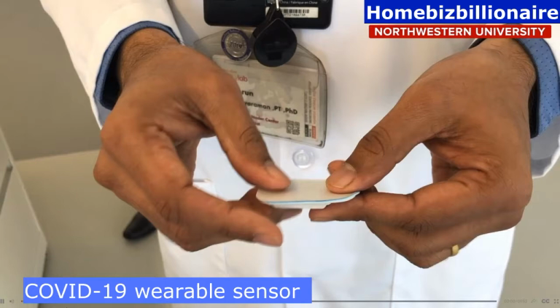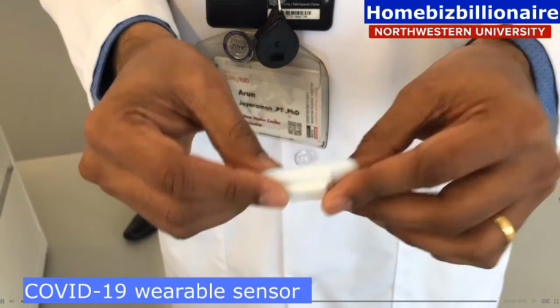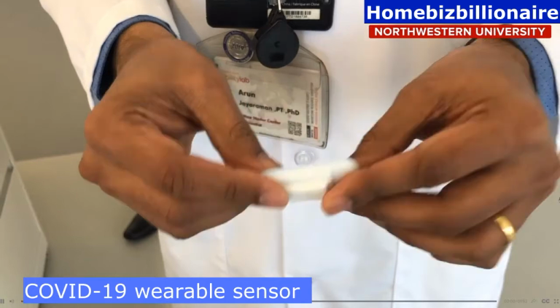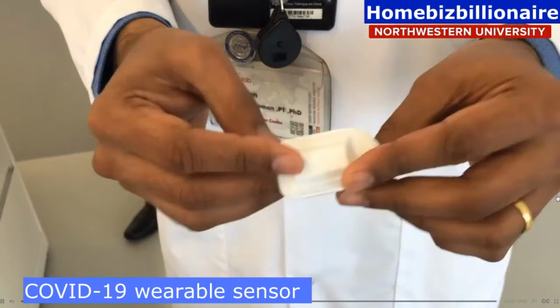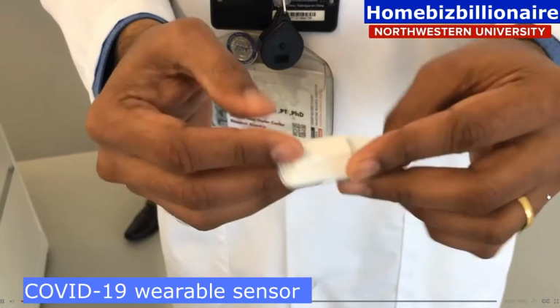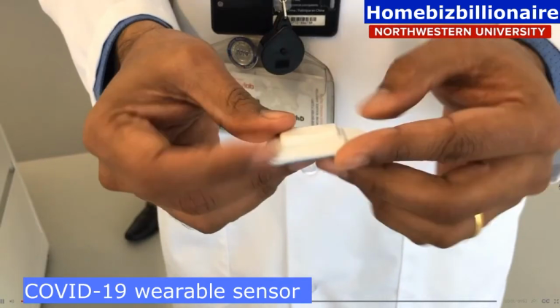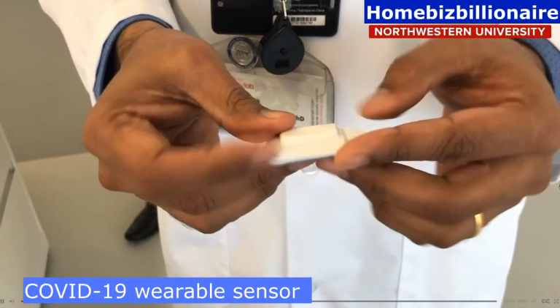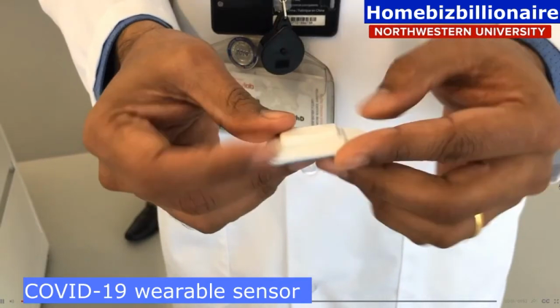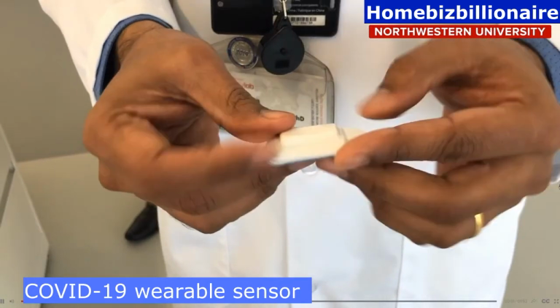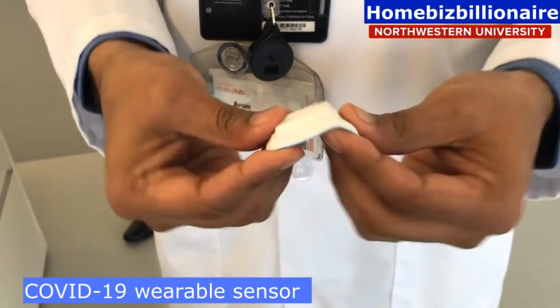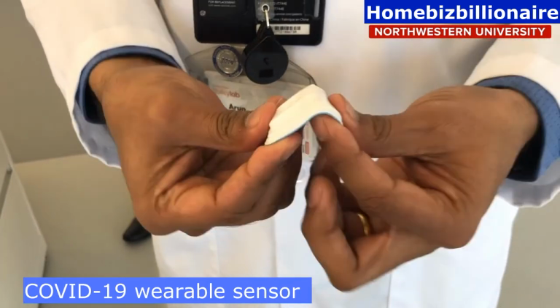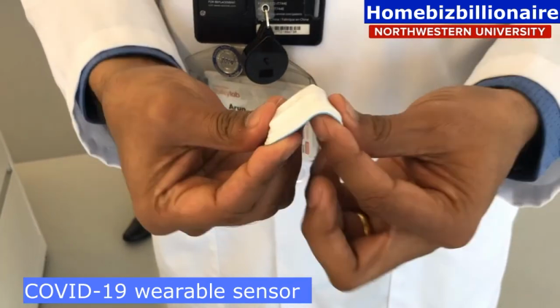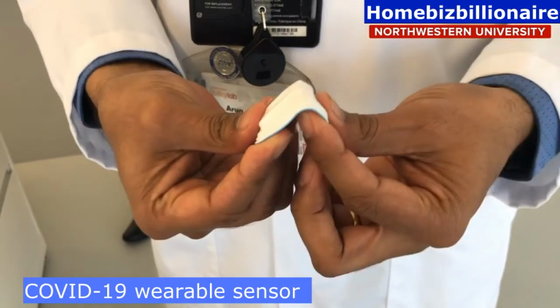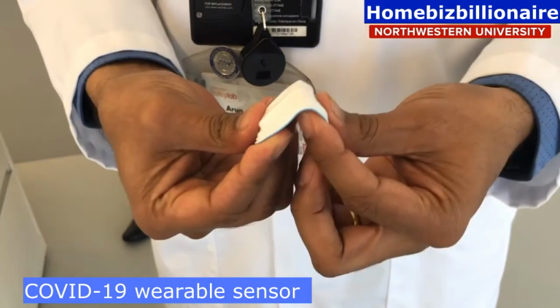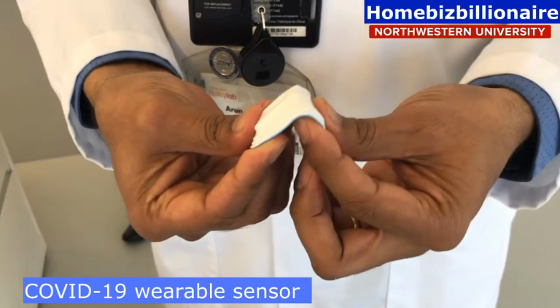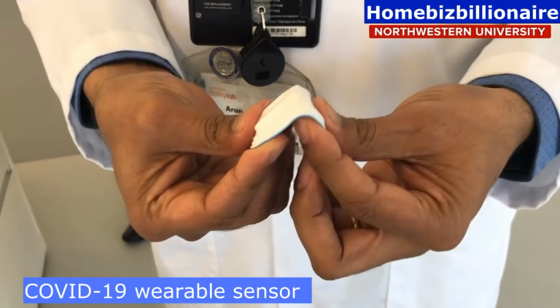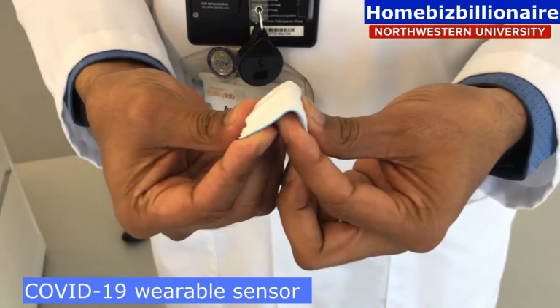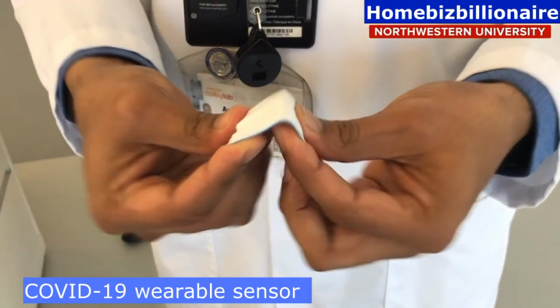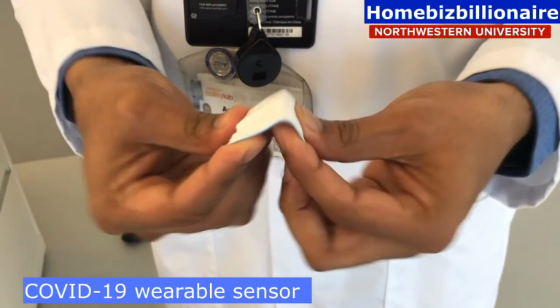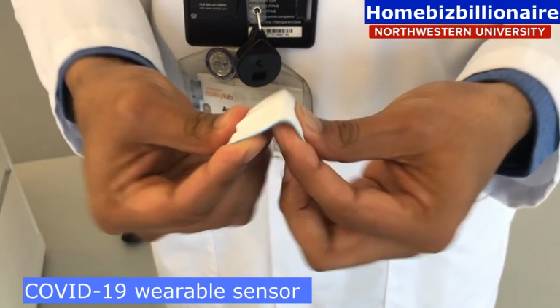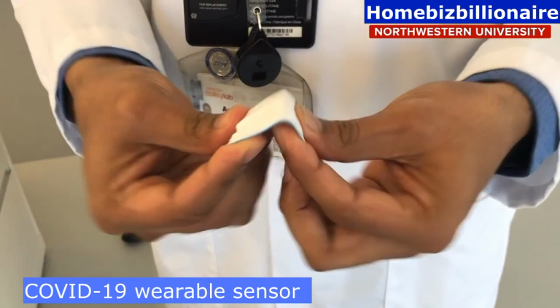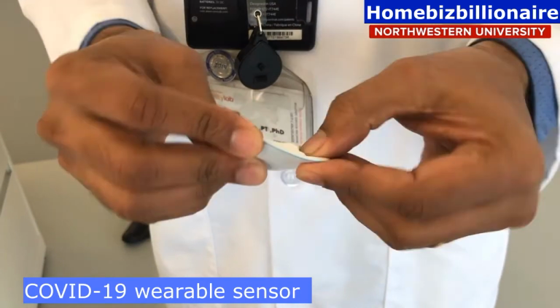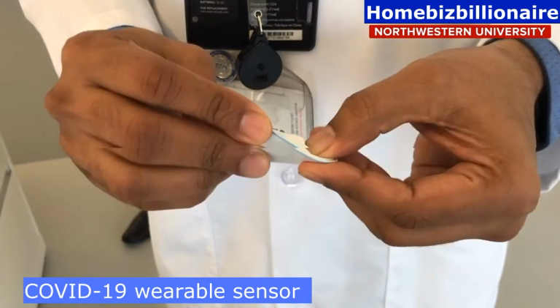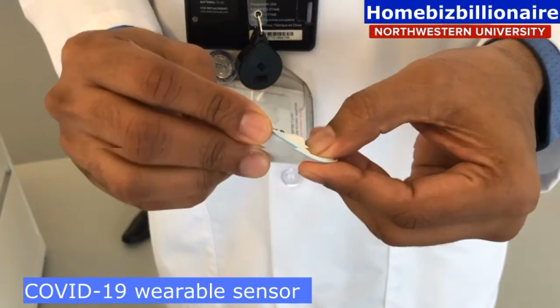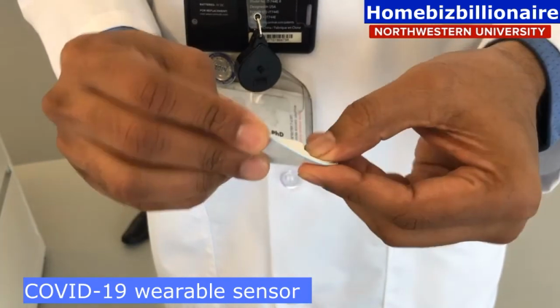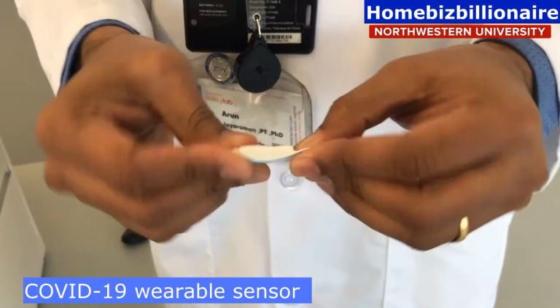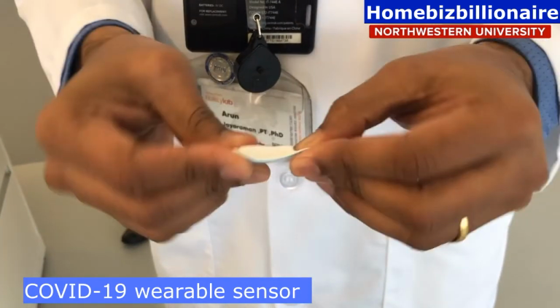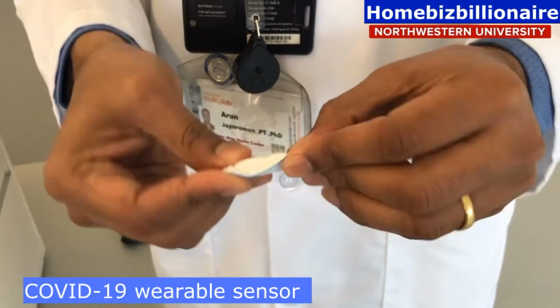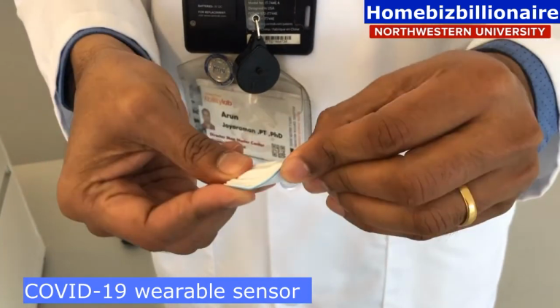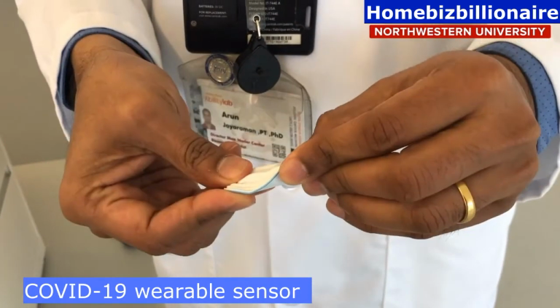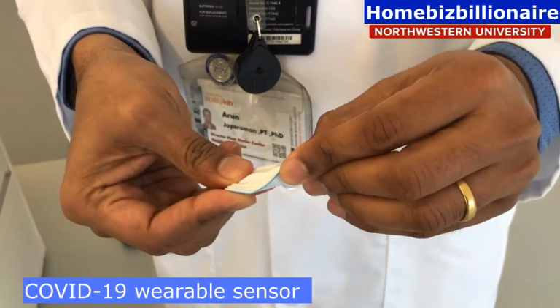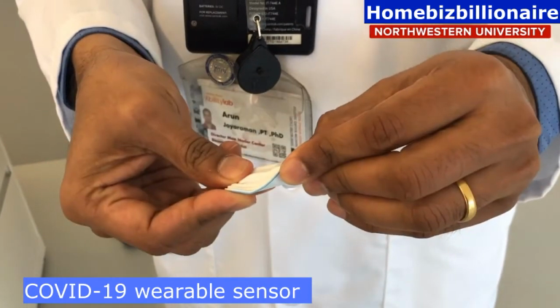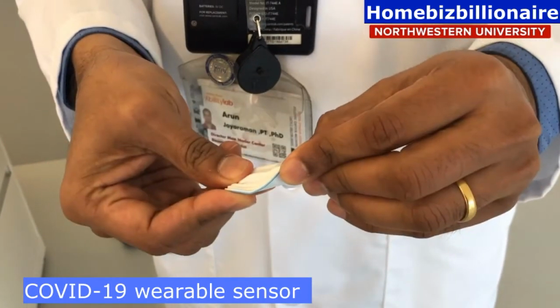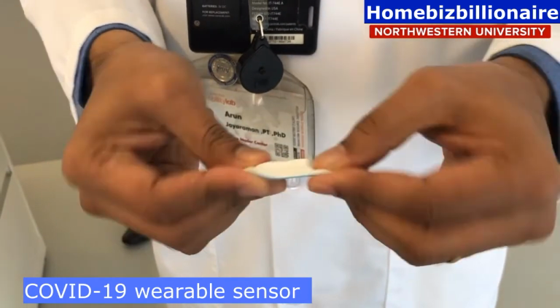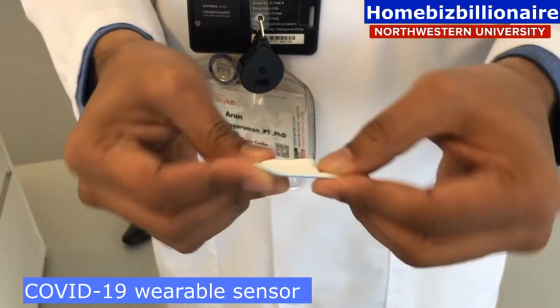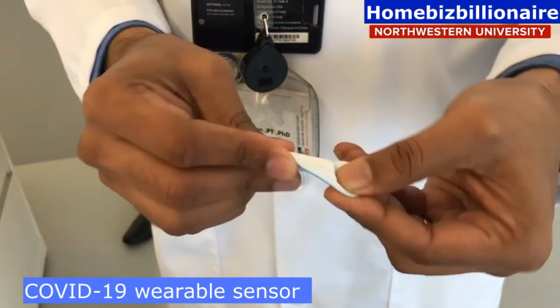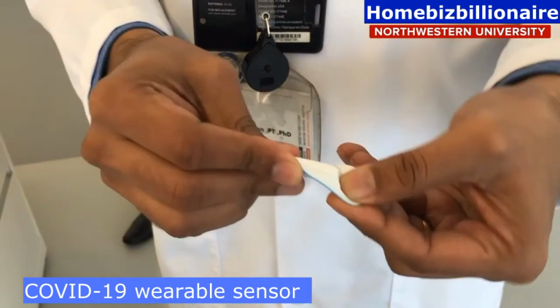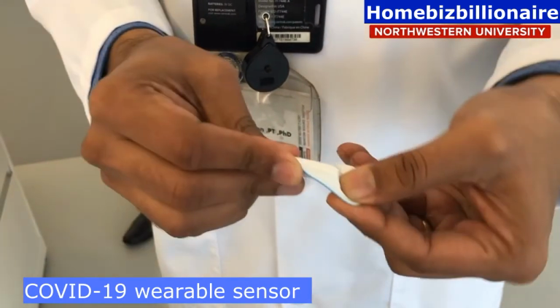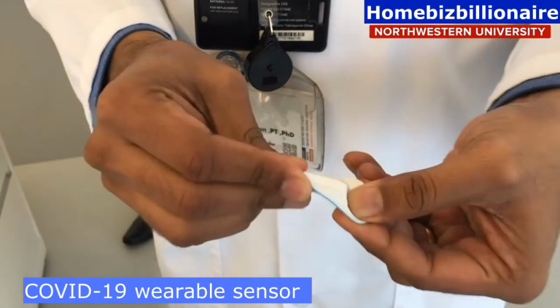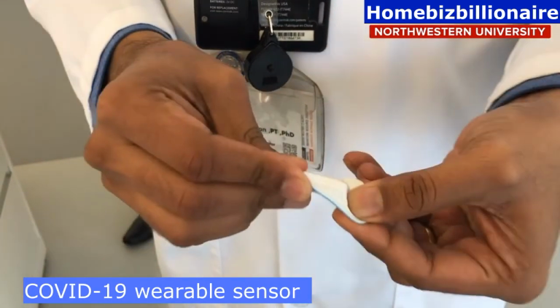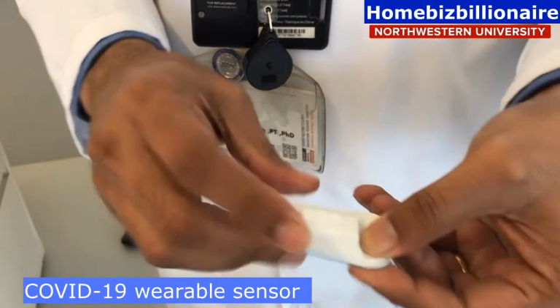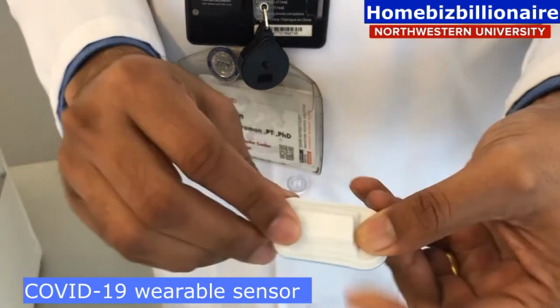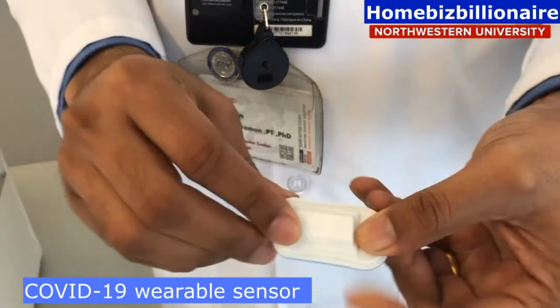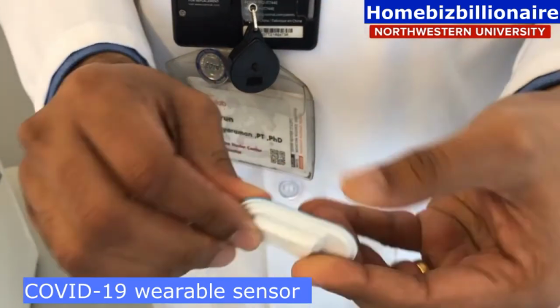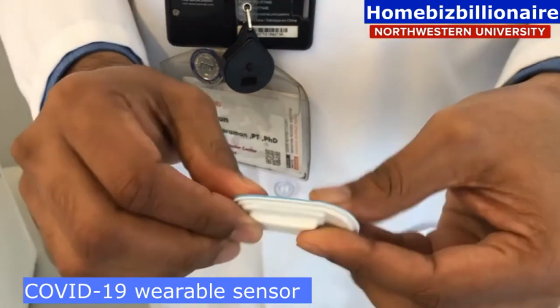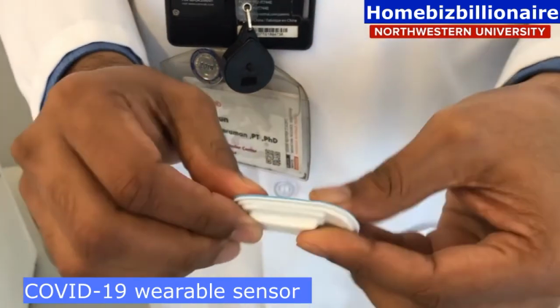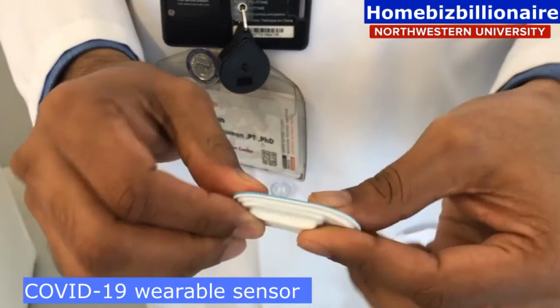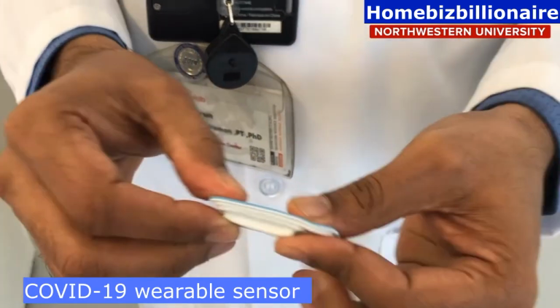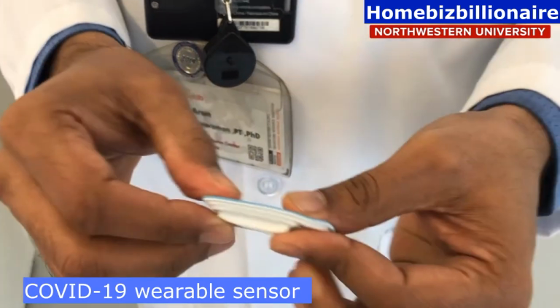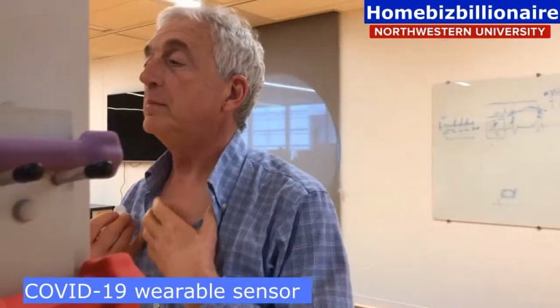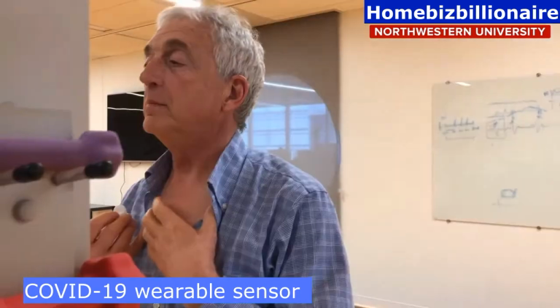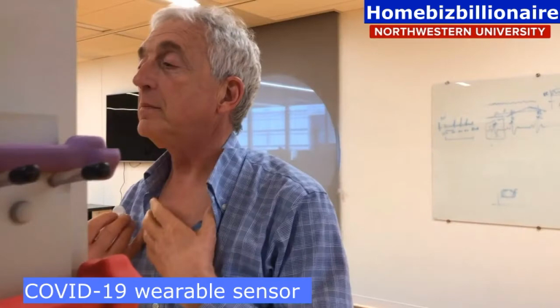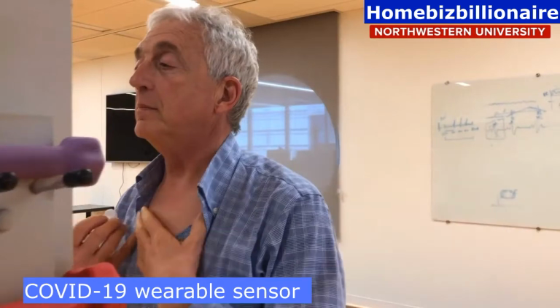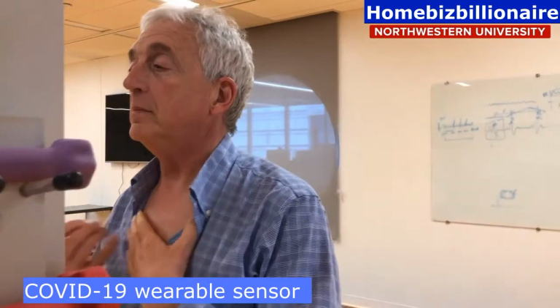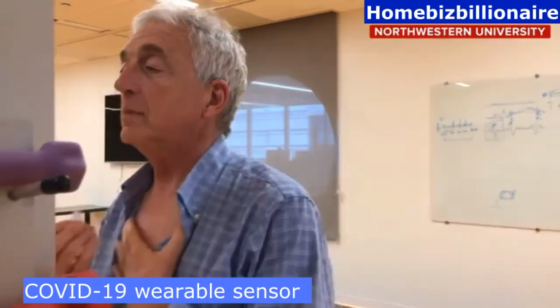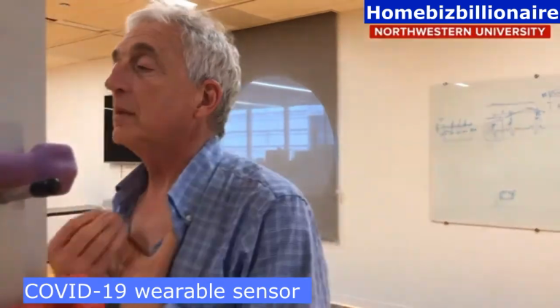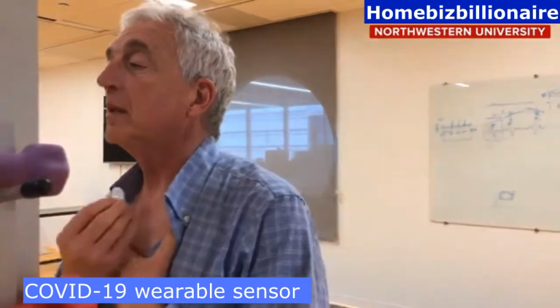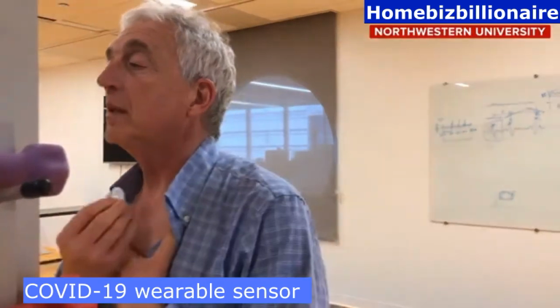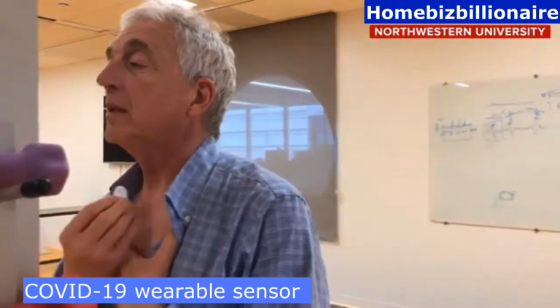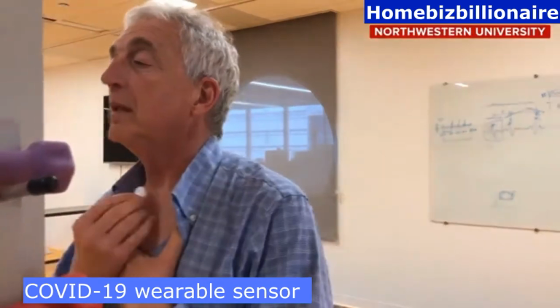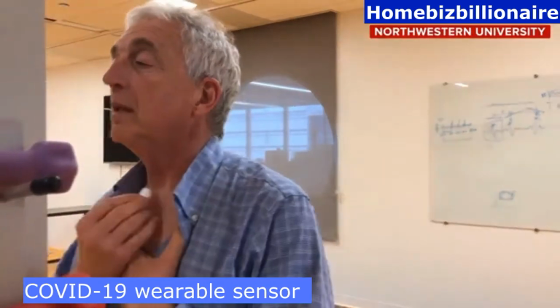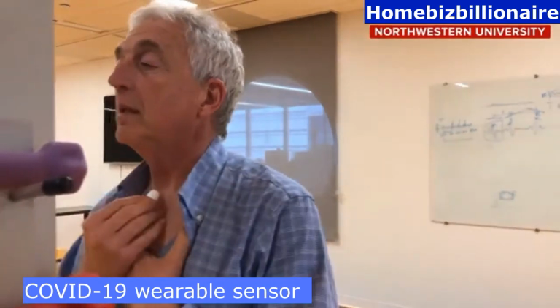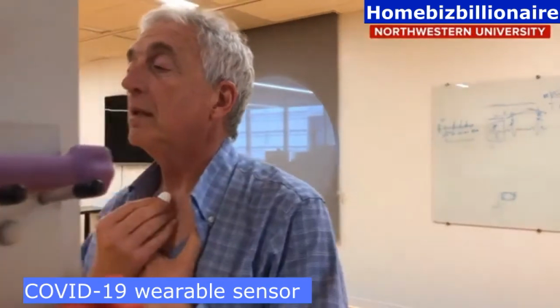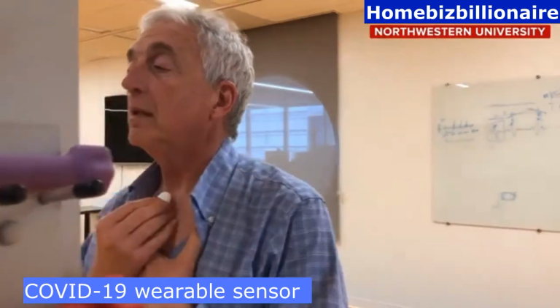It looks like a band-aid, but it's actually a sealed adhesive wireless sensor package. You stick it on your chest just below your throat and it picks up the signals of COVID-19 affliction — signals that are really tricky to detect.